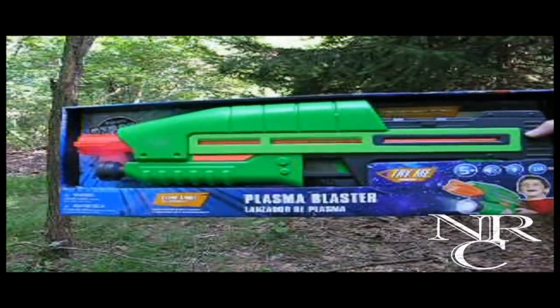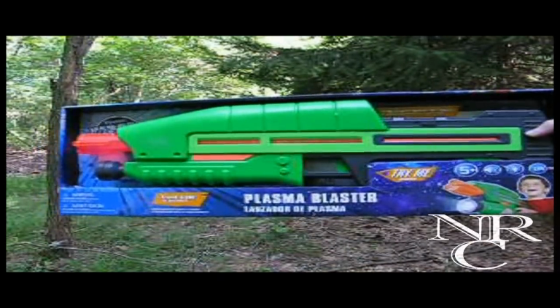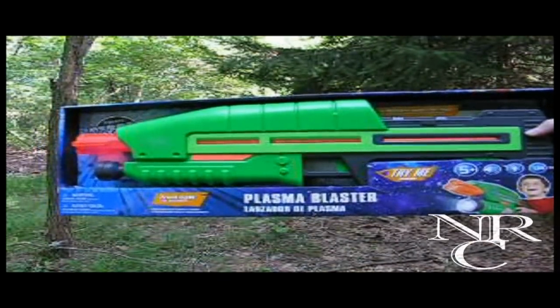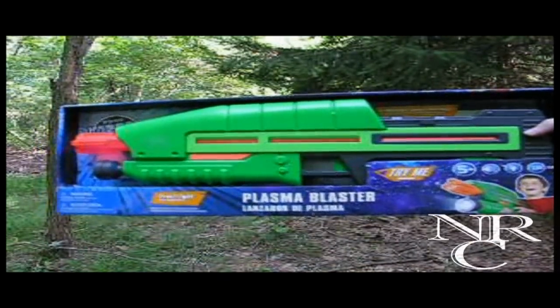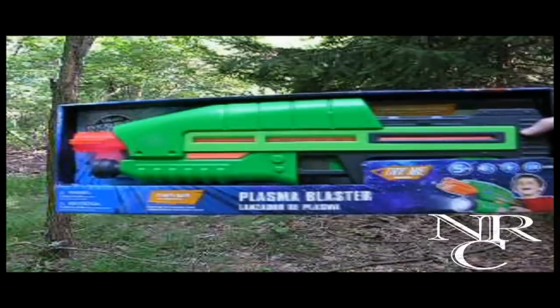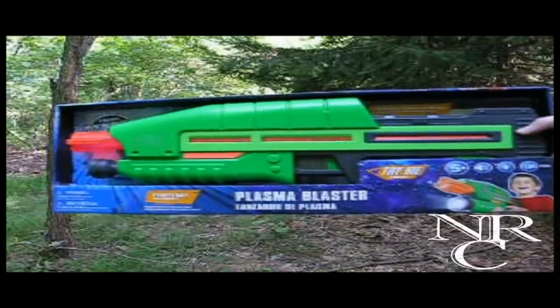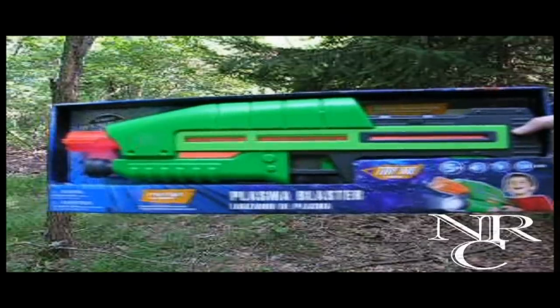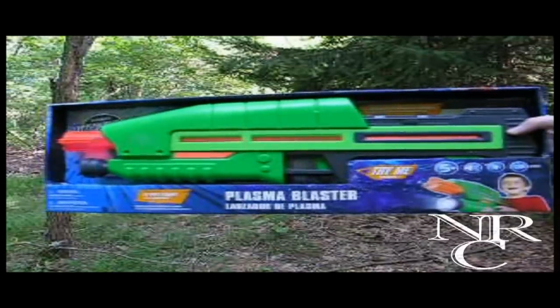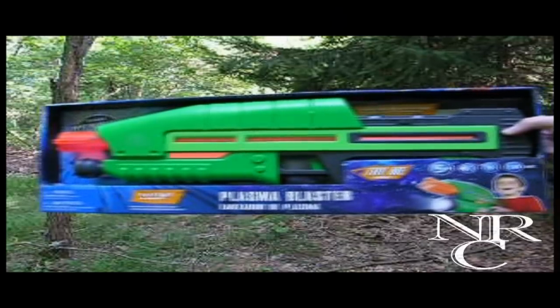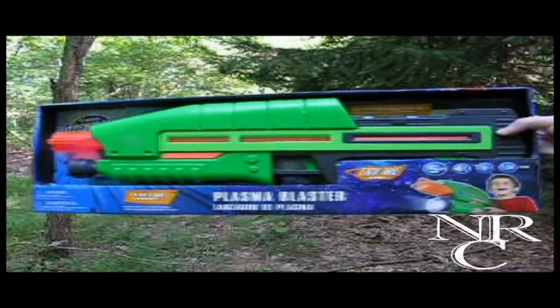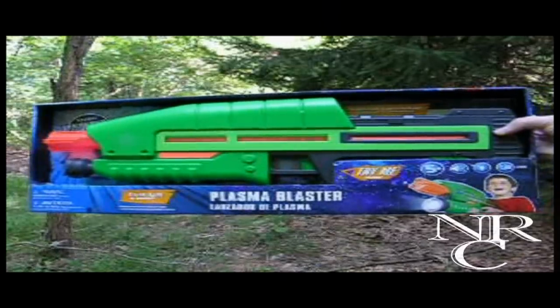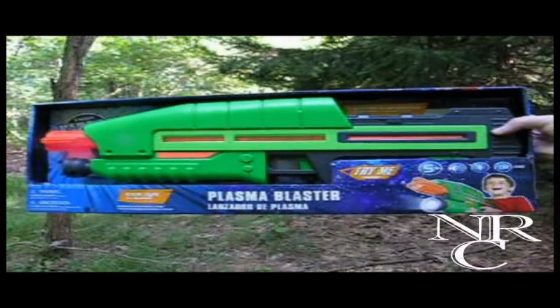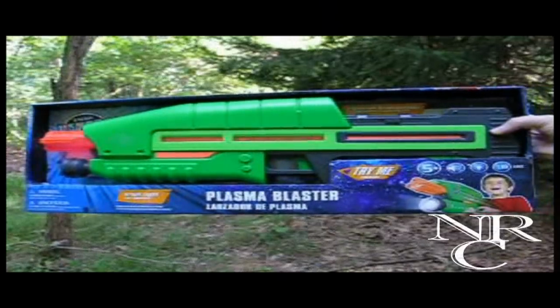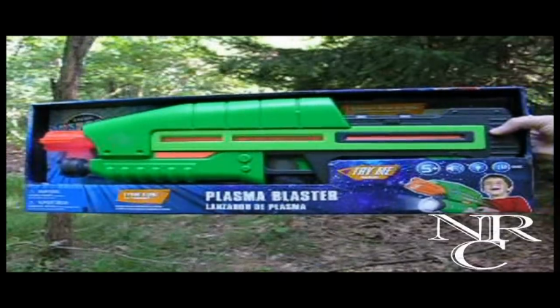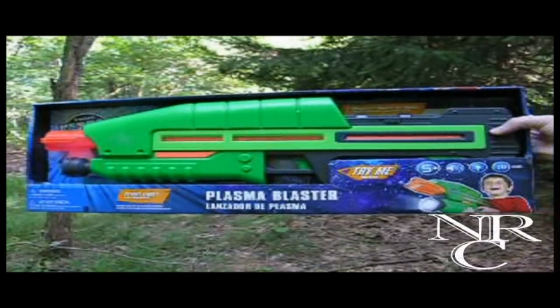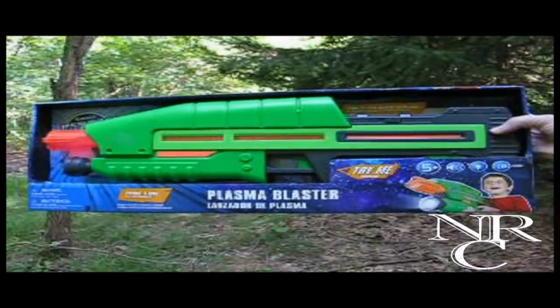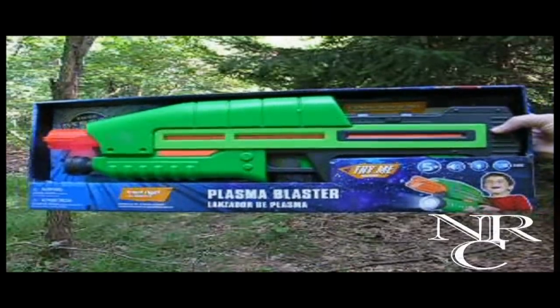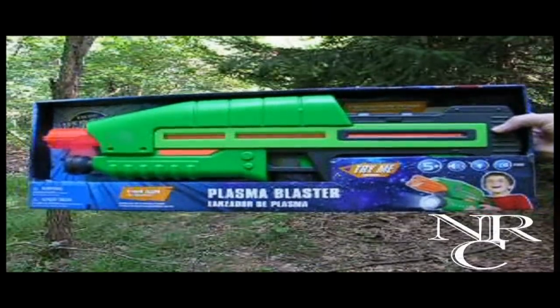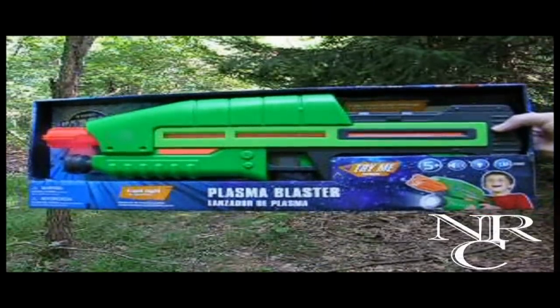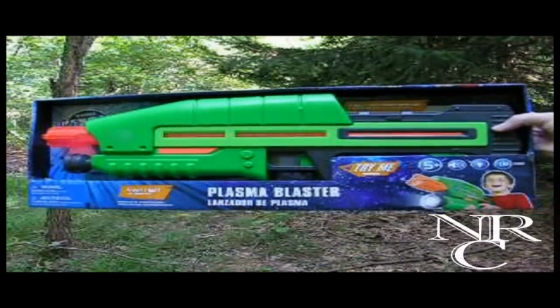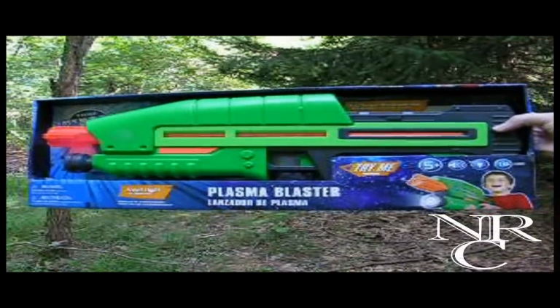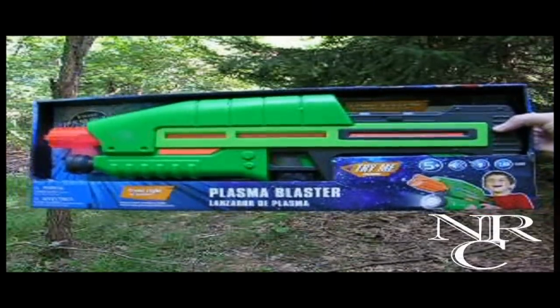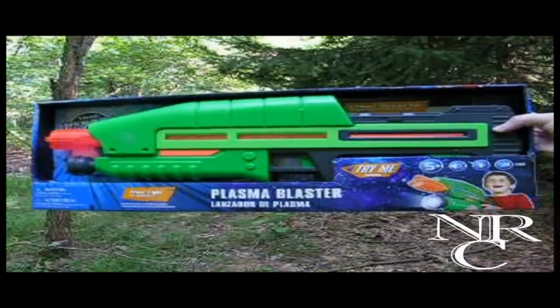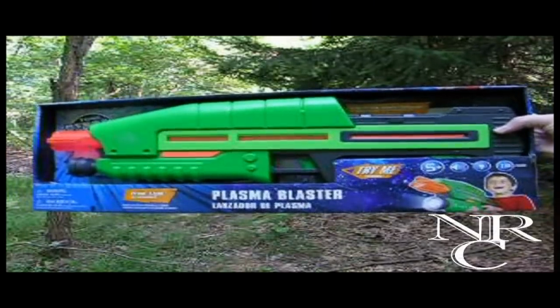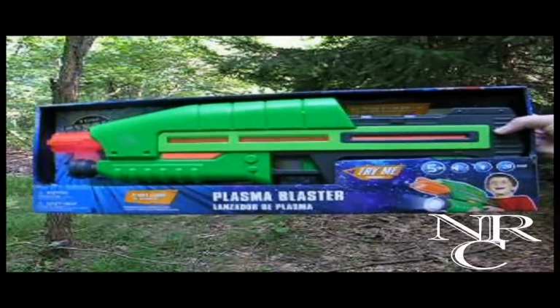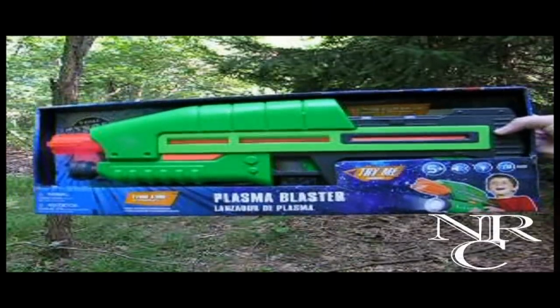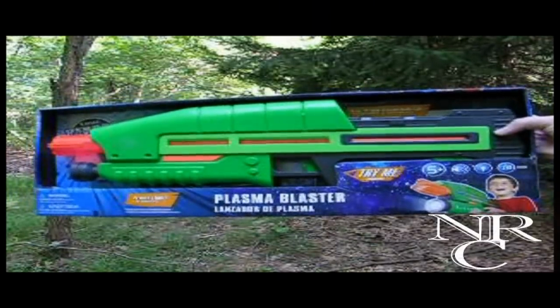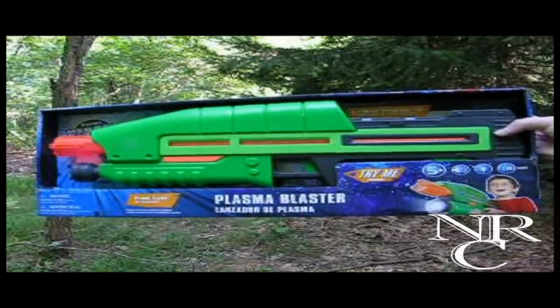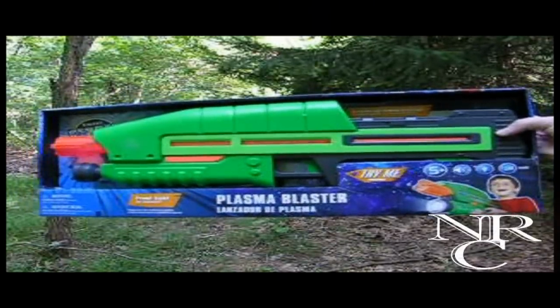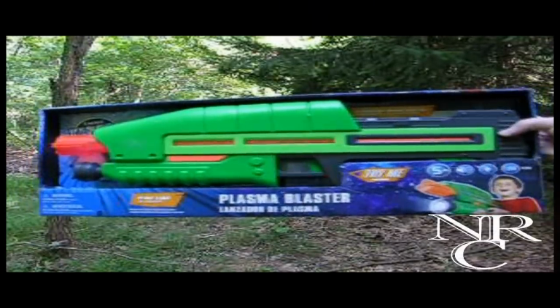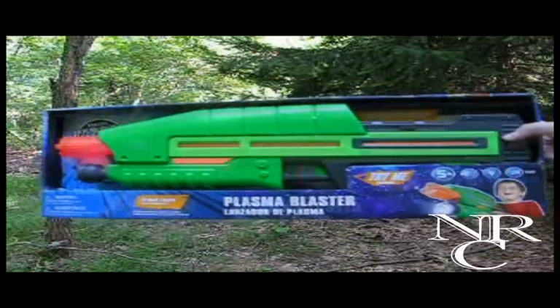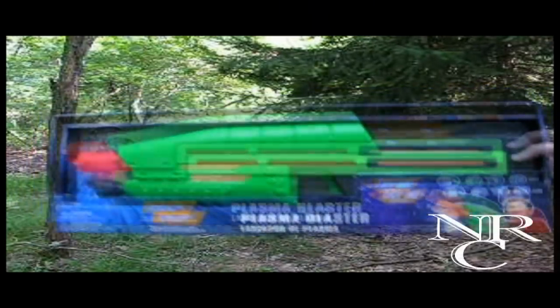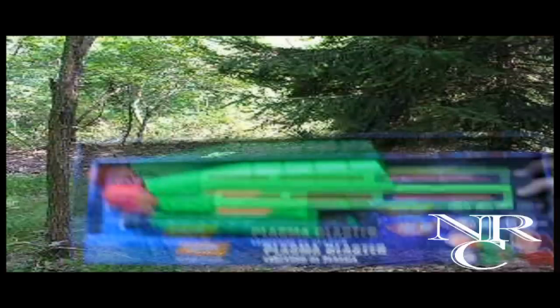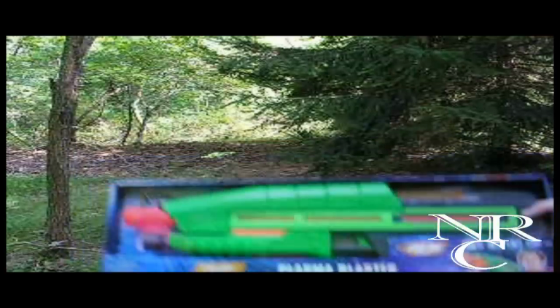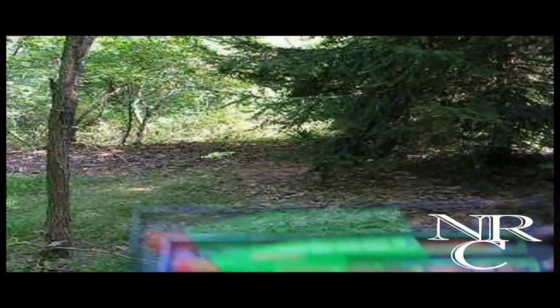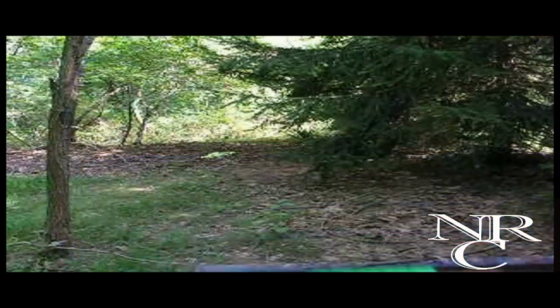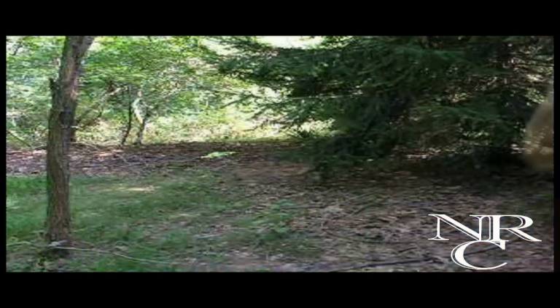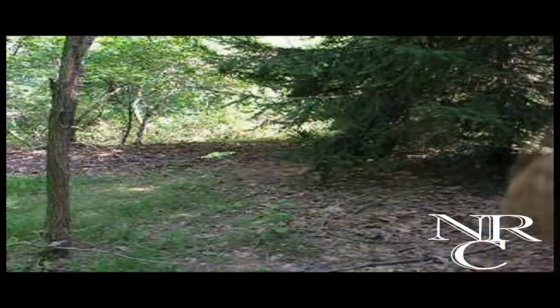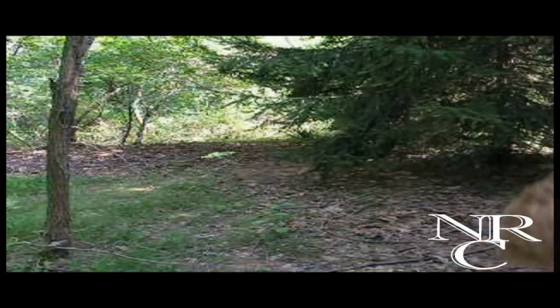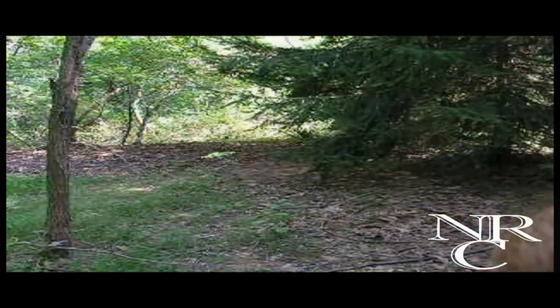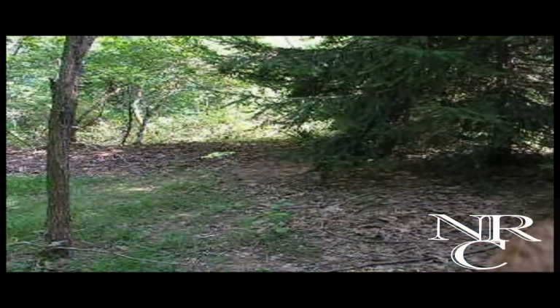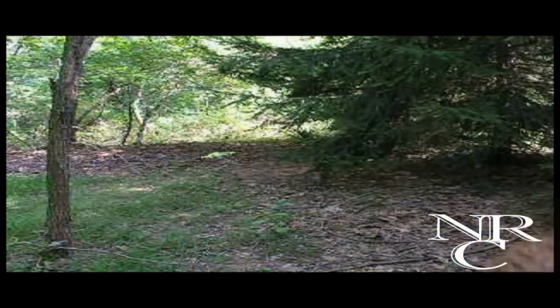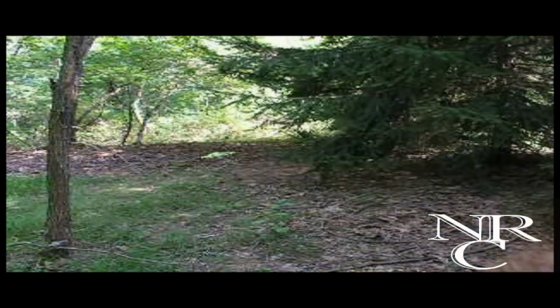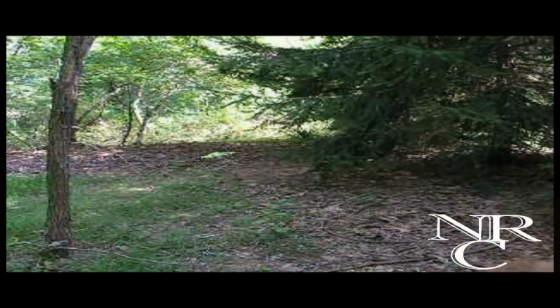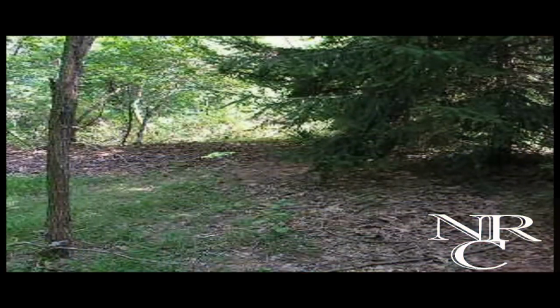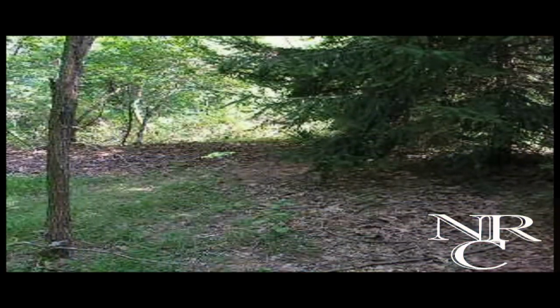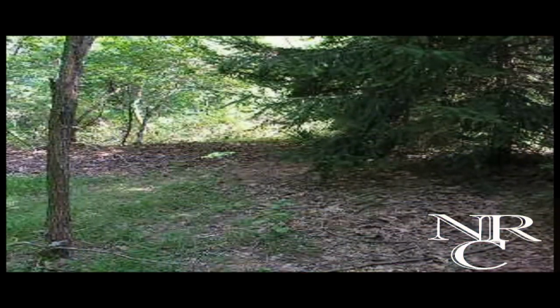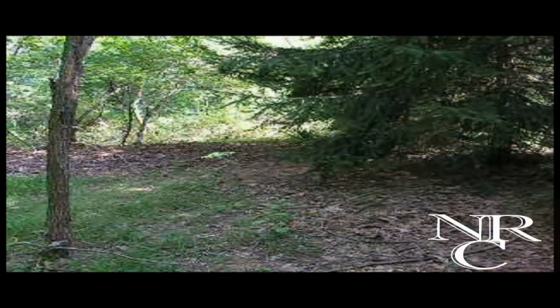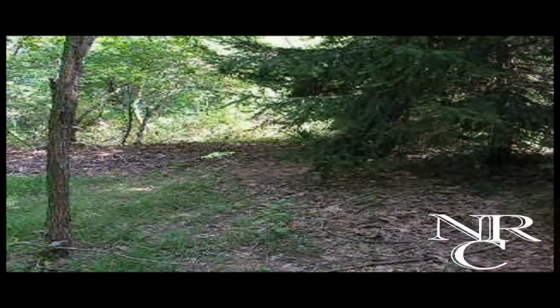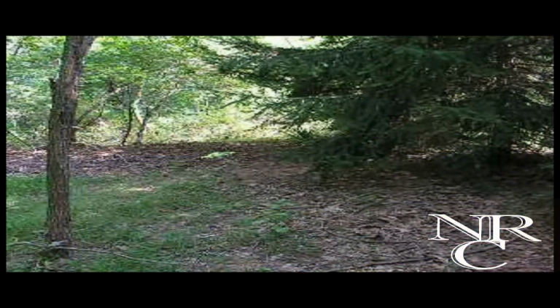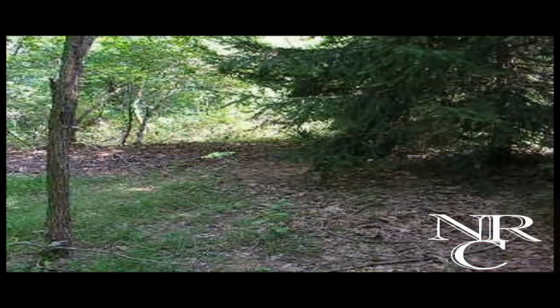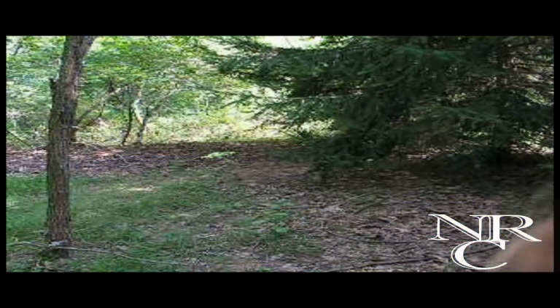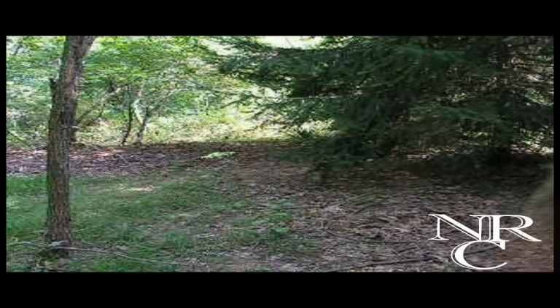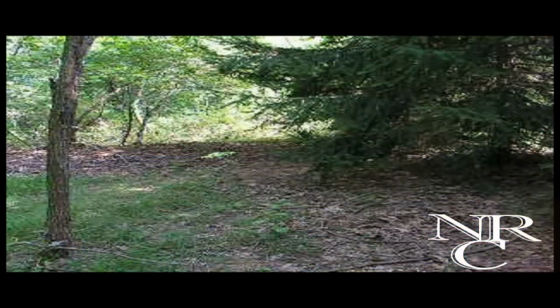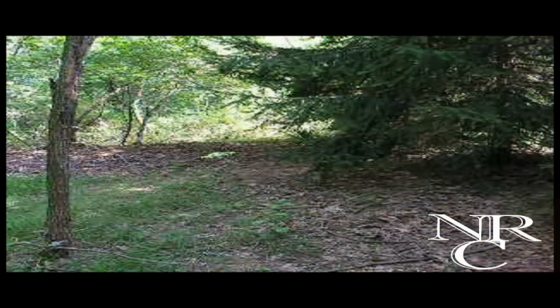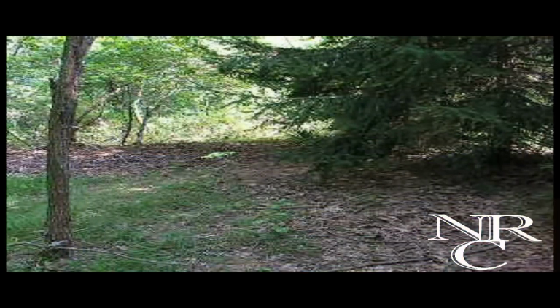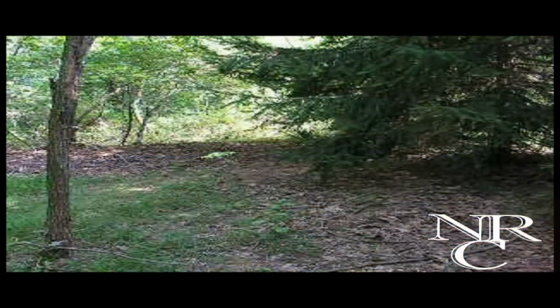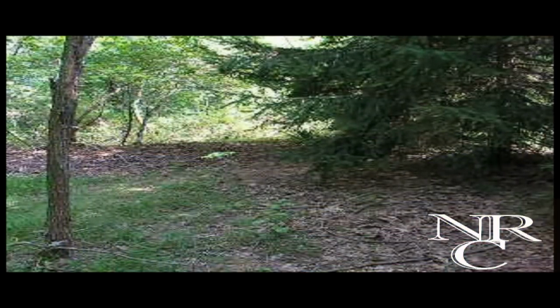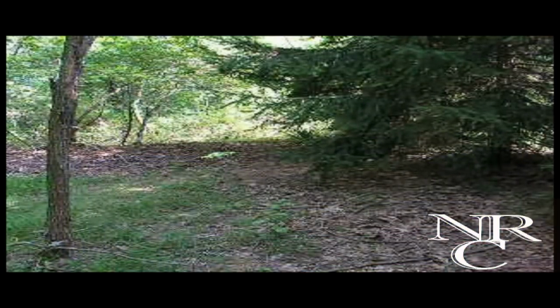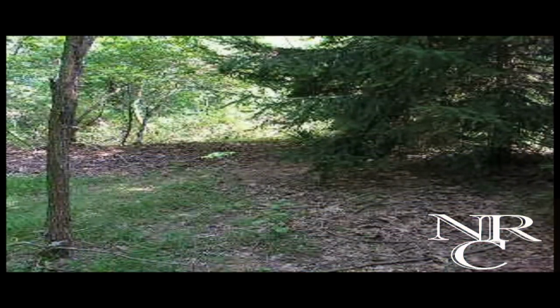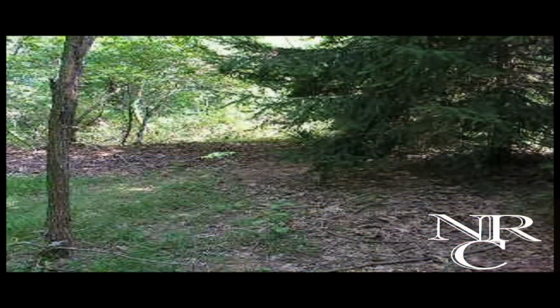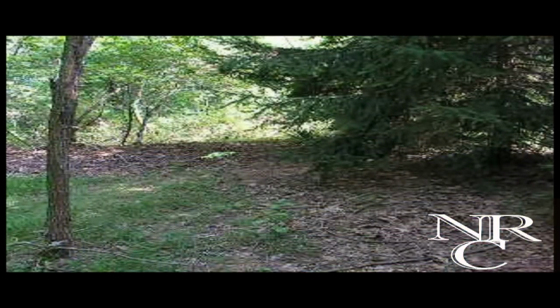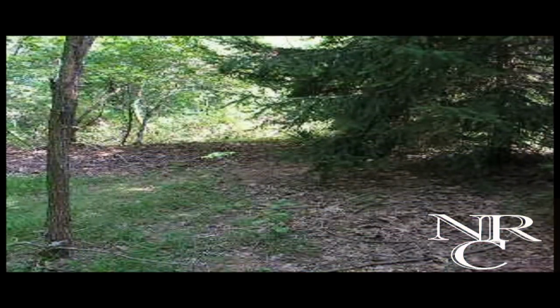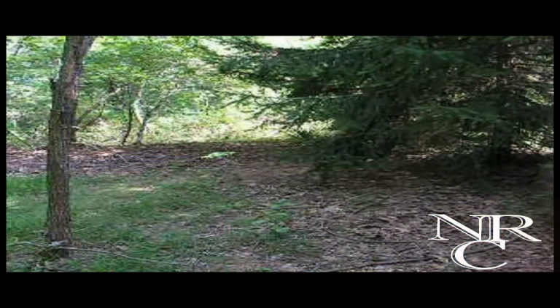Hey, what's up everyone? This is Bold Donut from NeverregretPlan, and today I'm going to show you how to make a Halo 3 replica assault rifle.